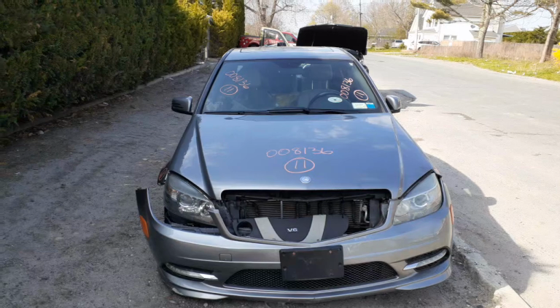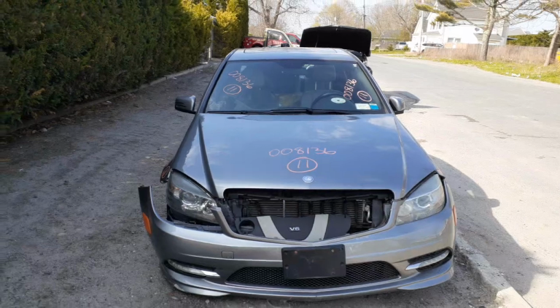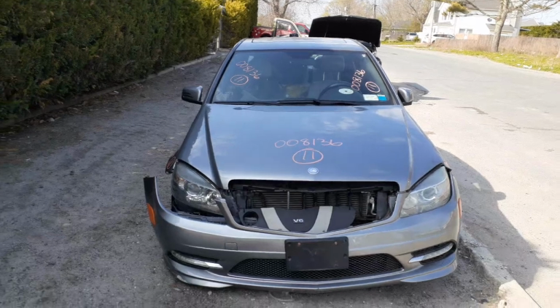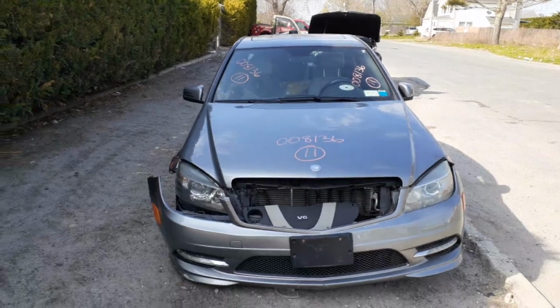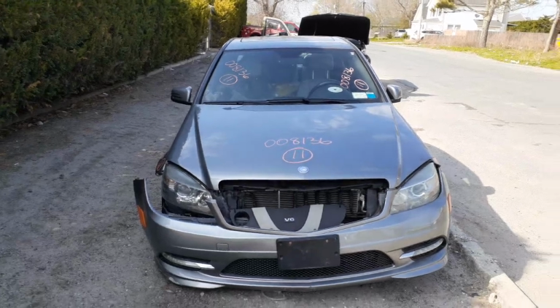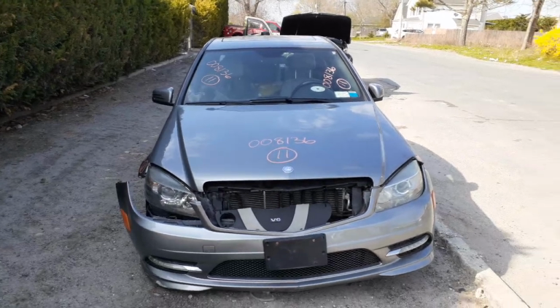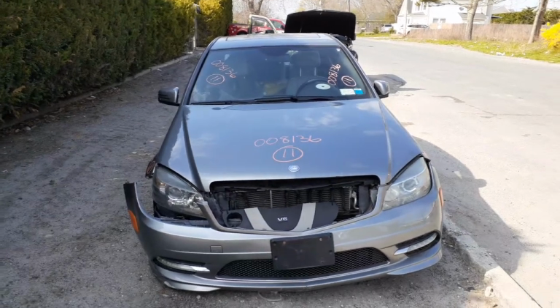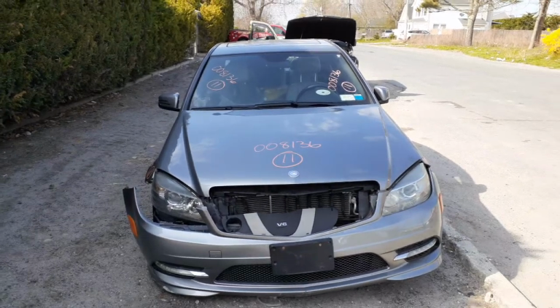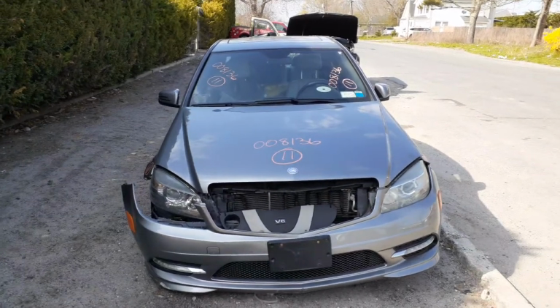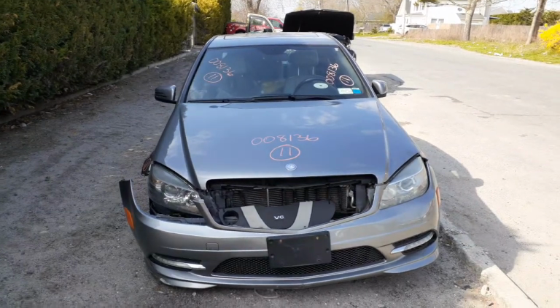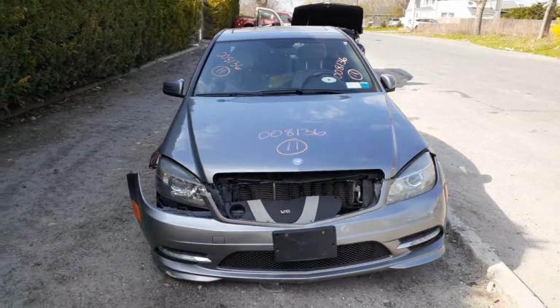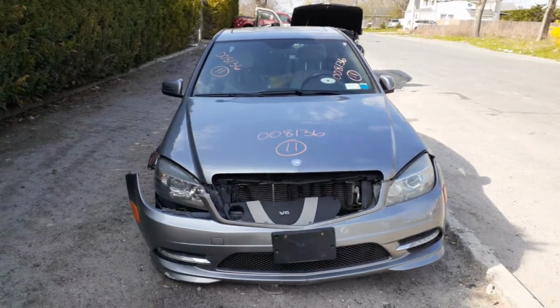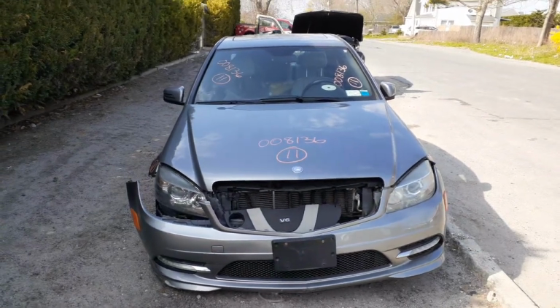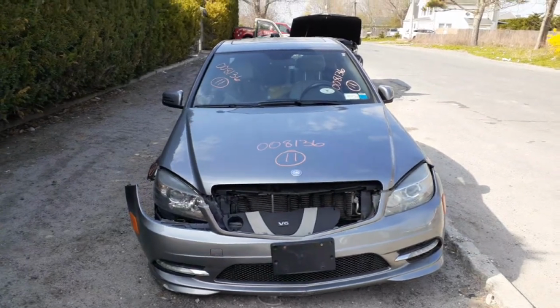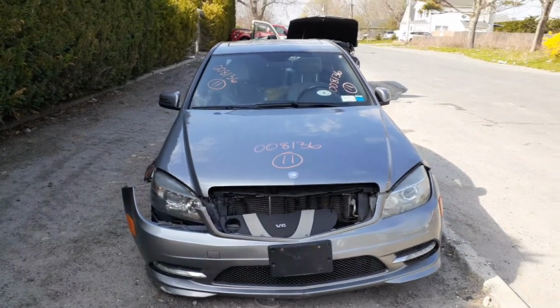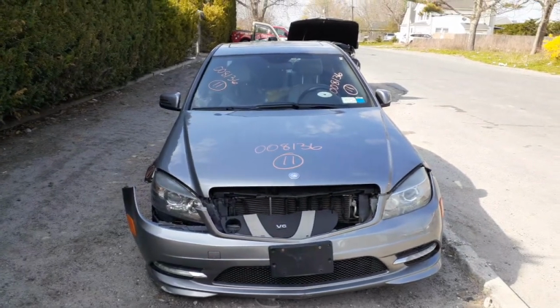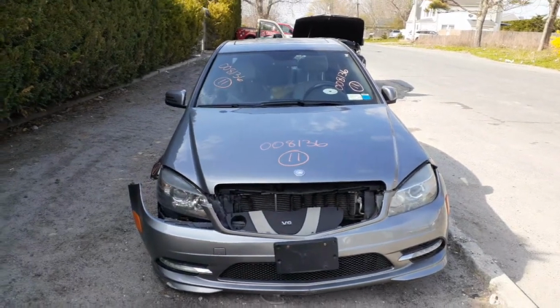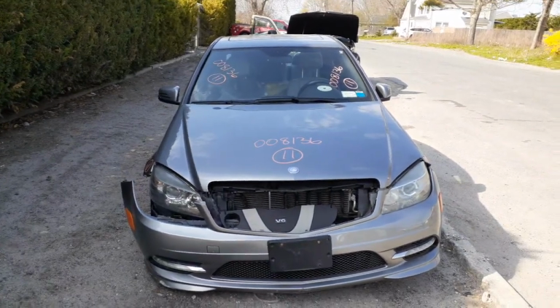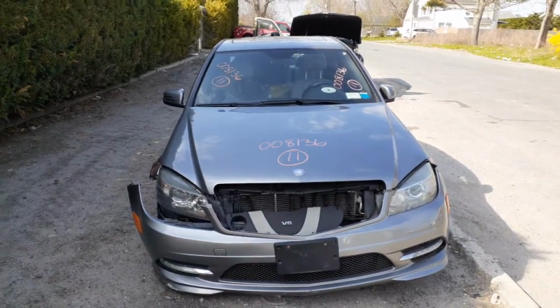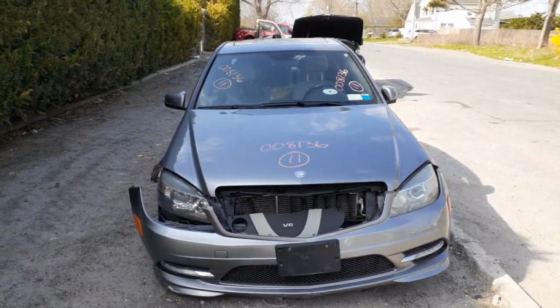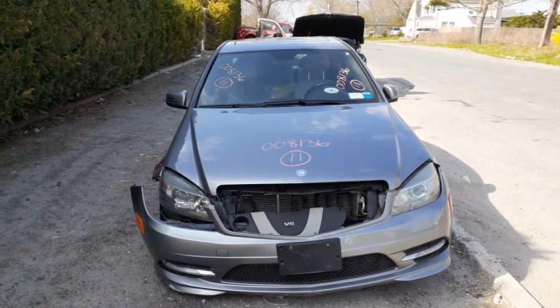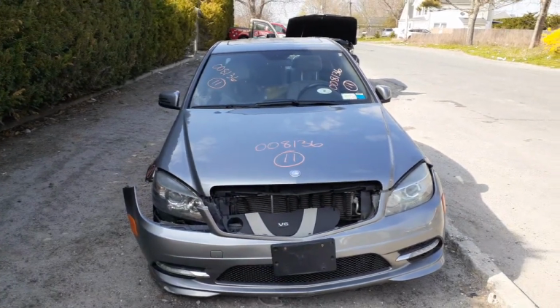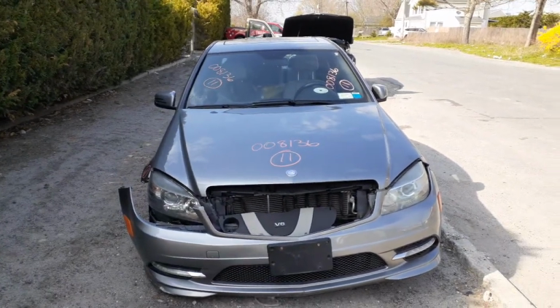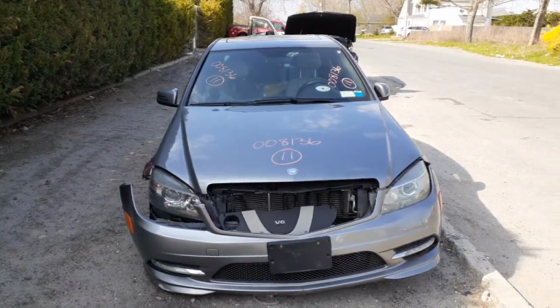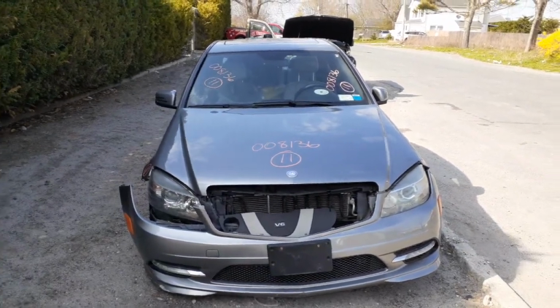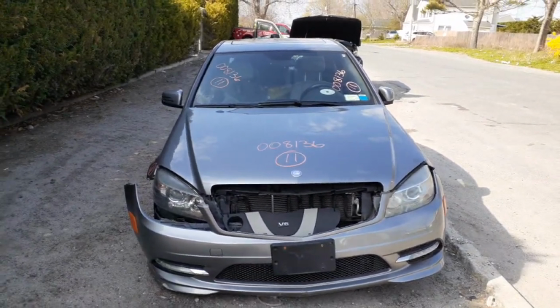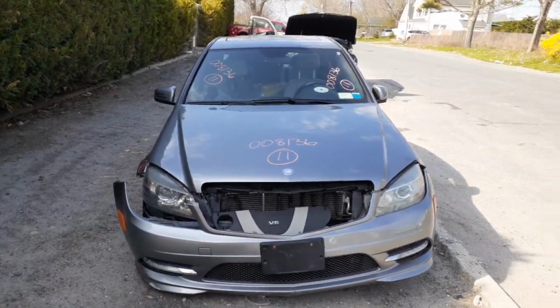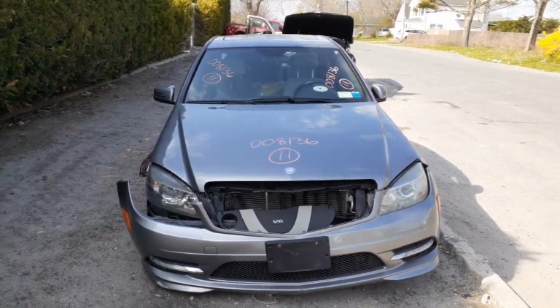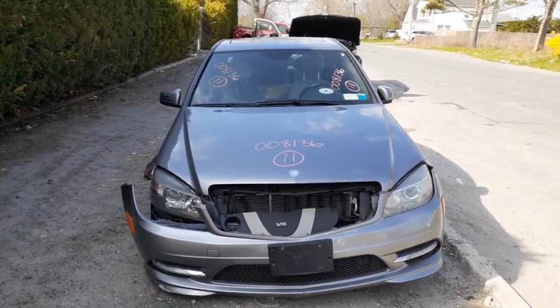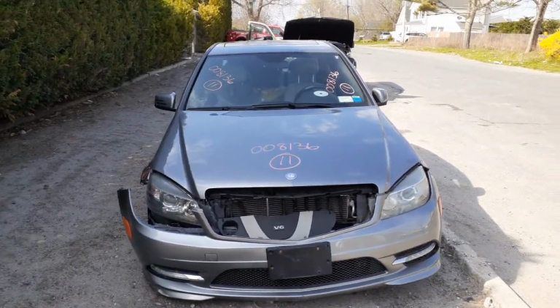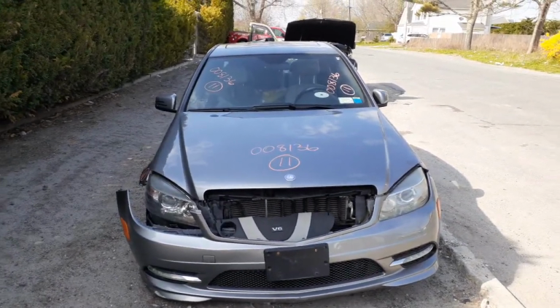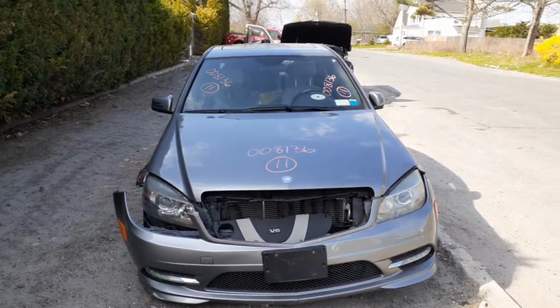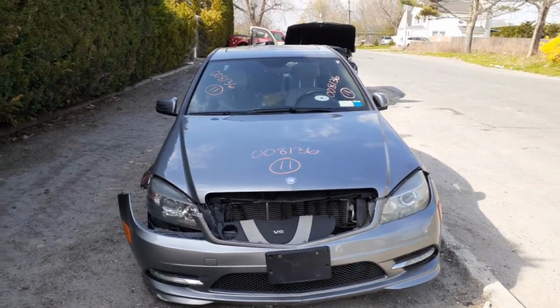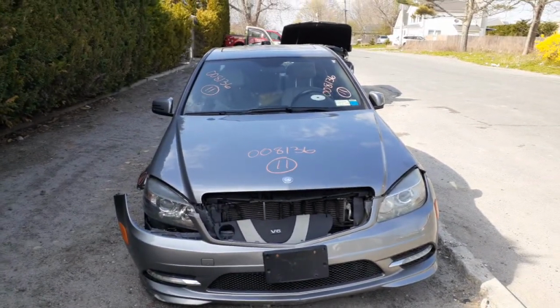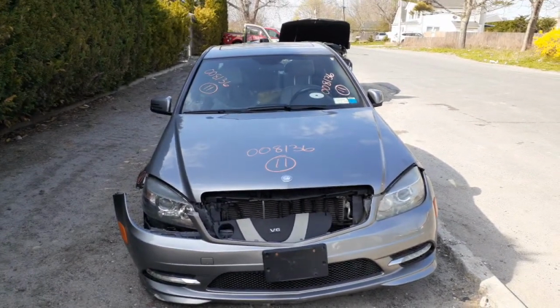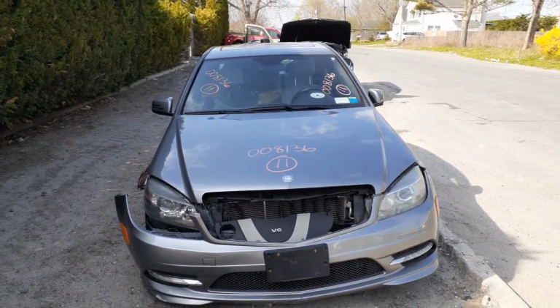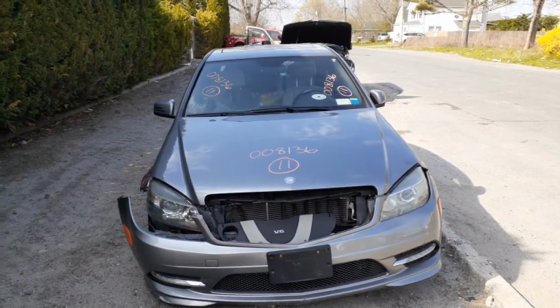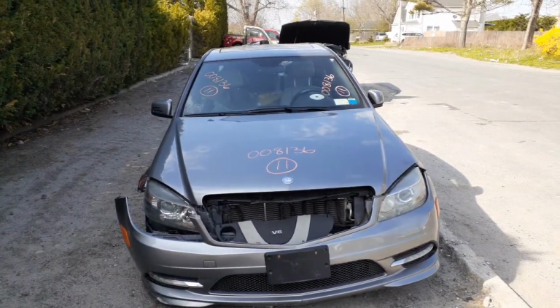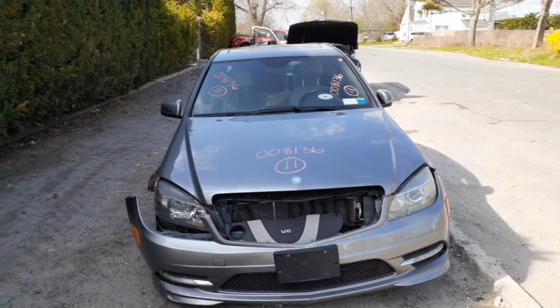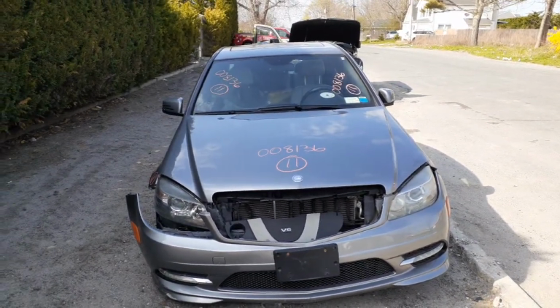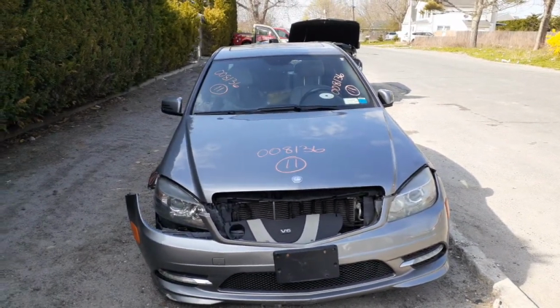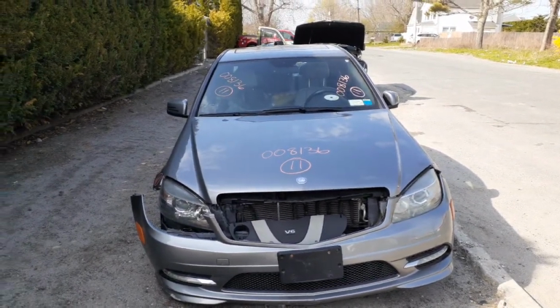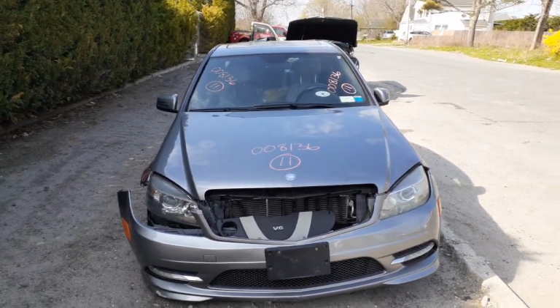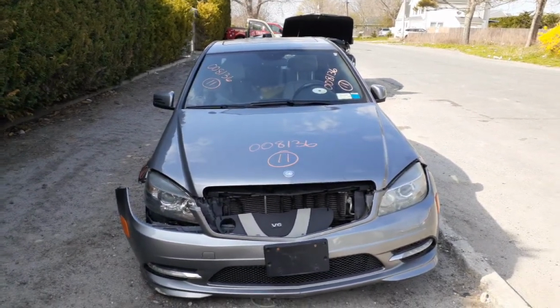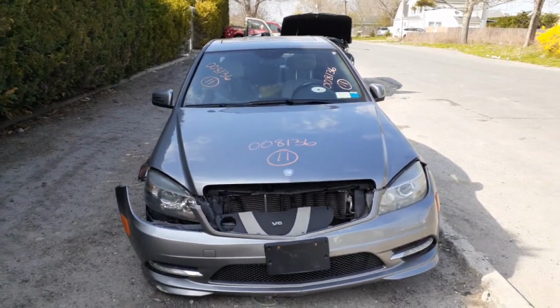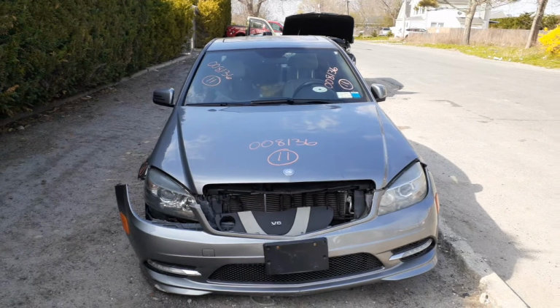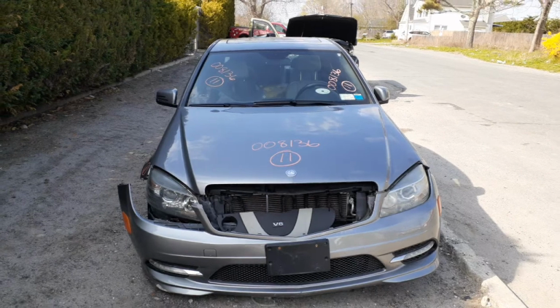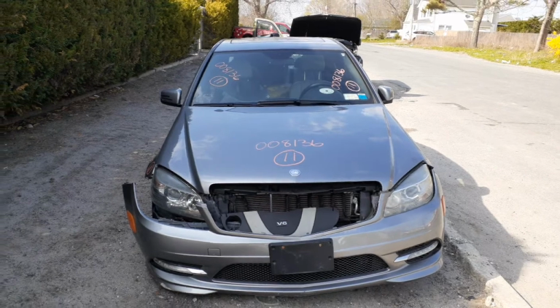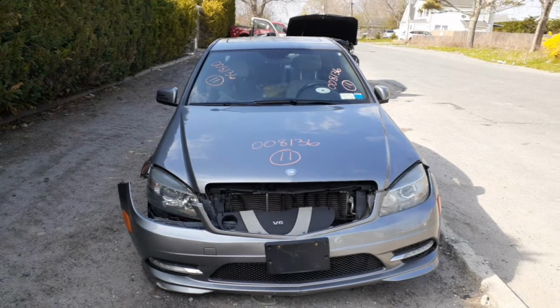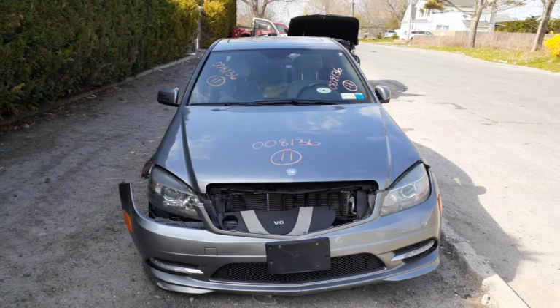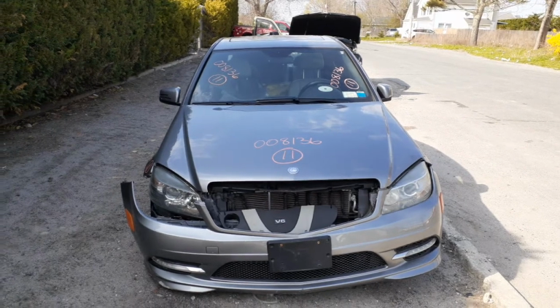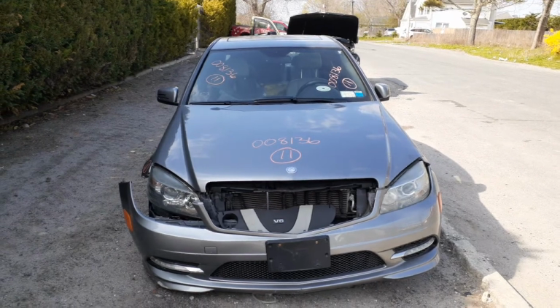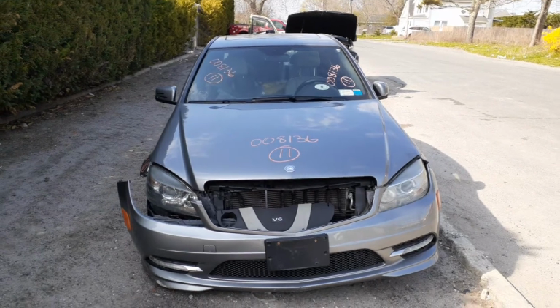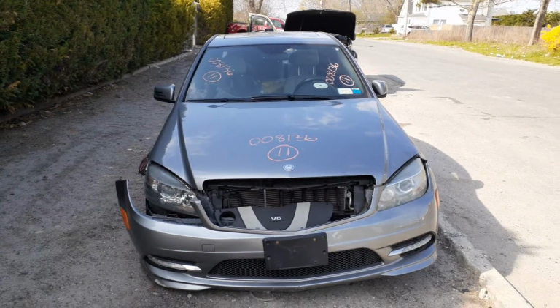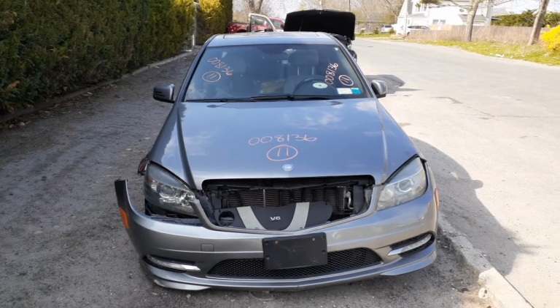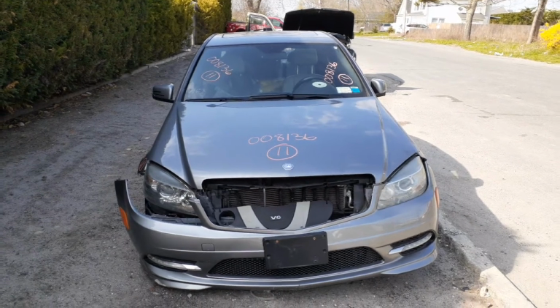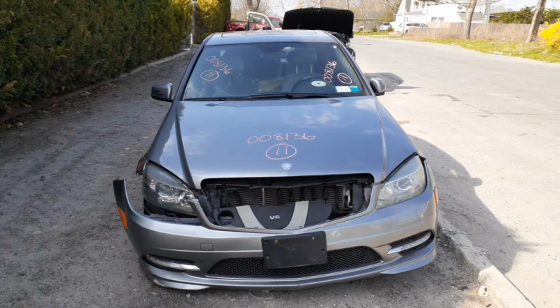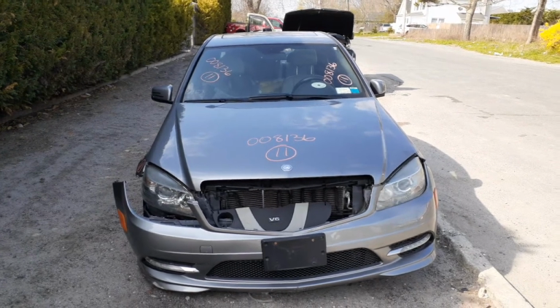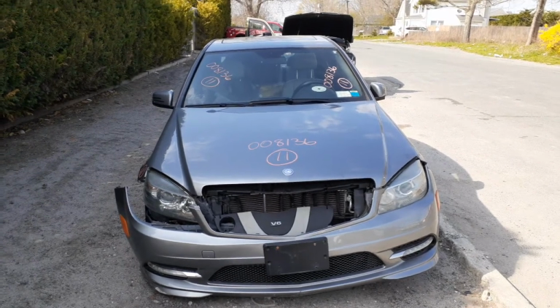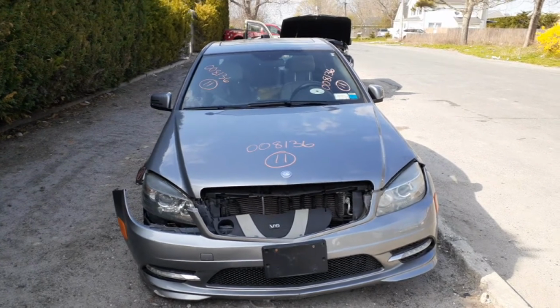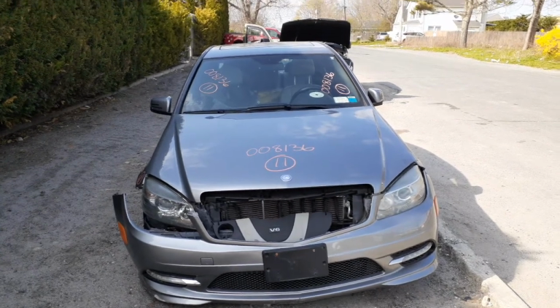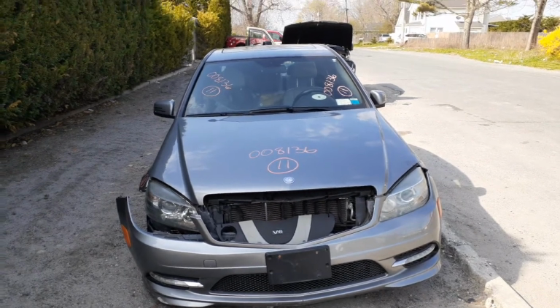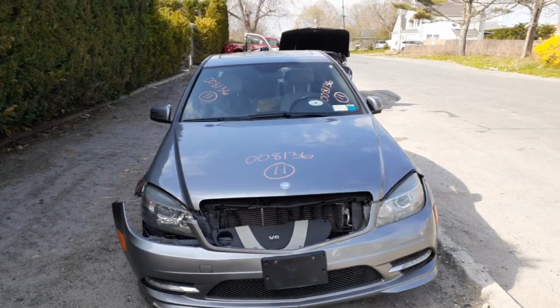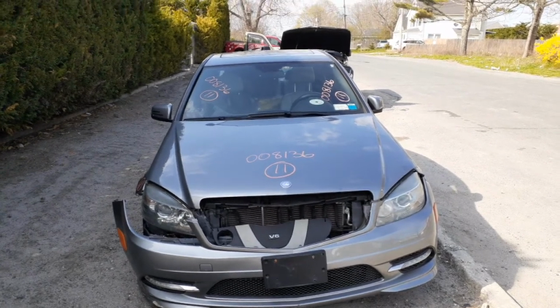Newest addition to the inventory is a 2011 C300, four-door sedan, all-wheel drive, 3.0 automatic.